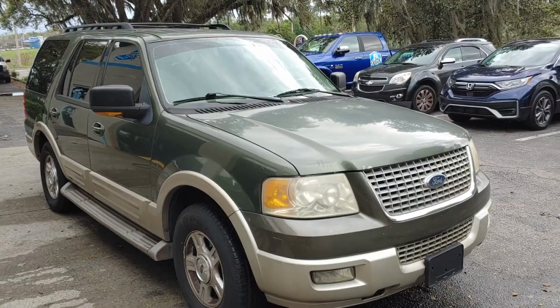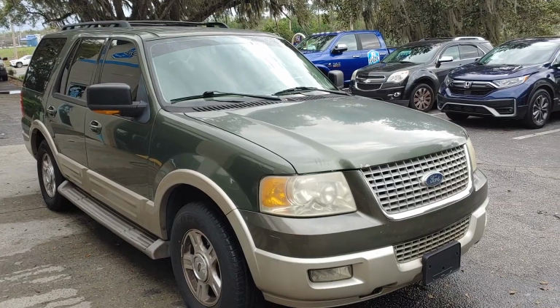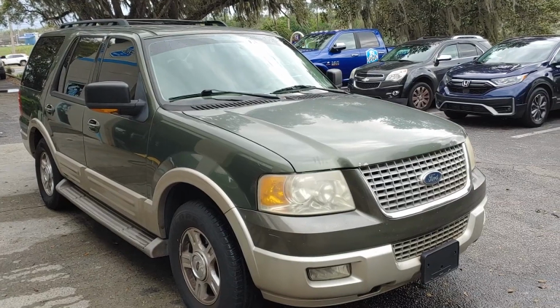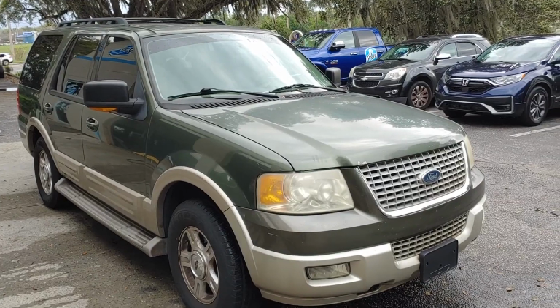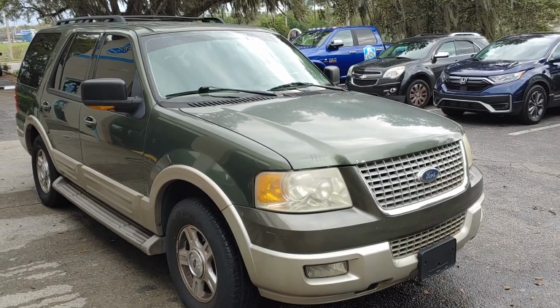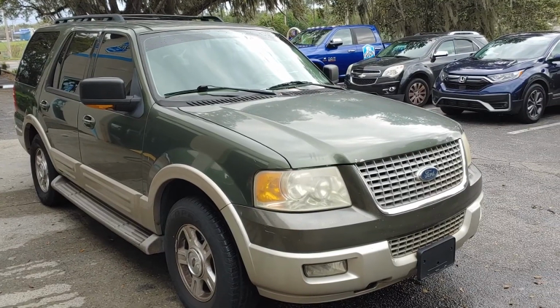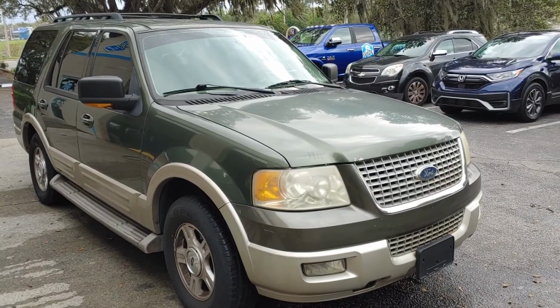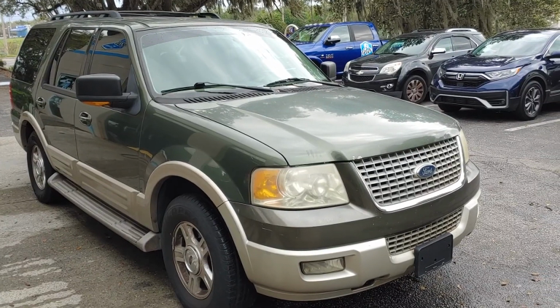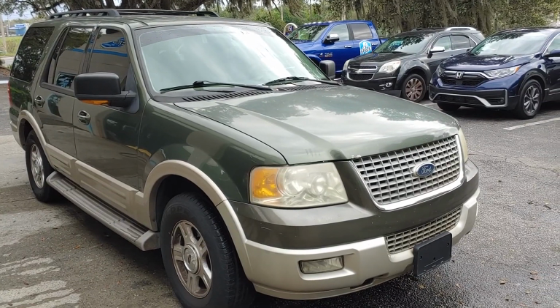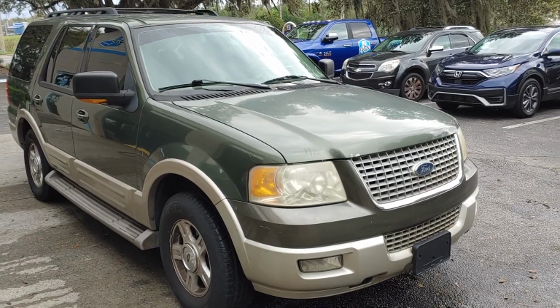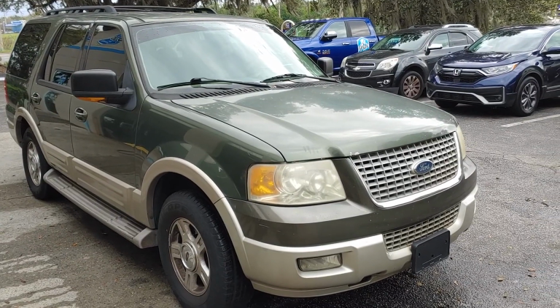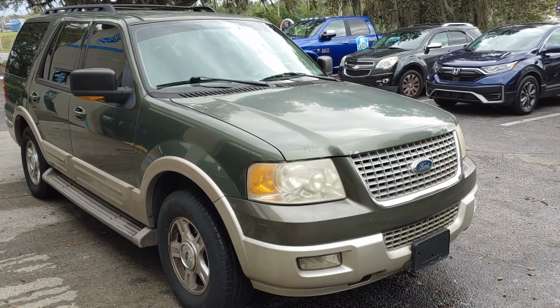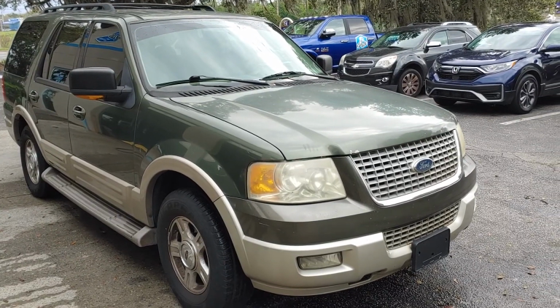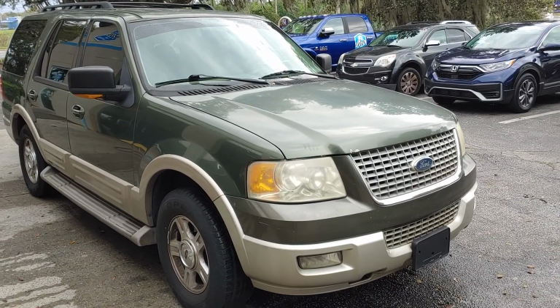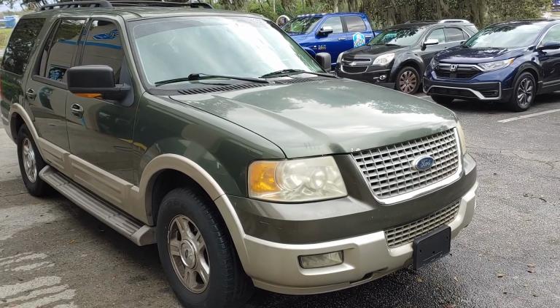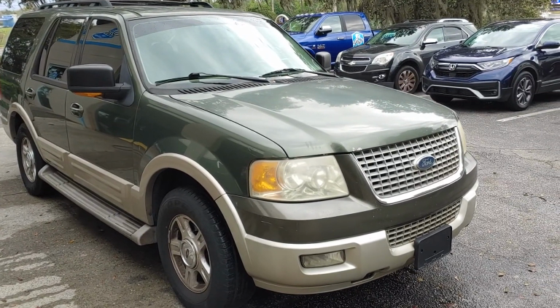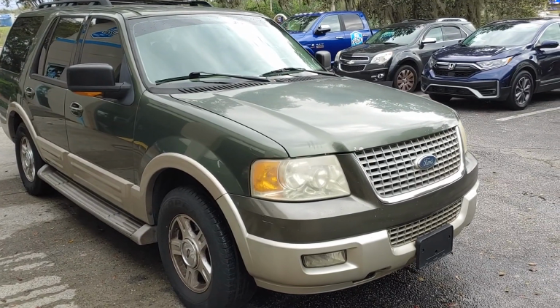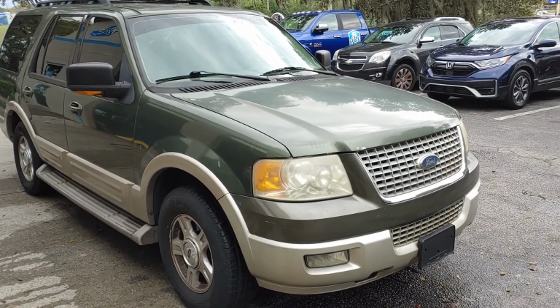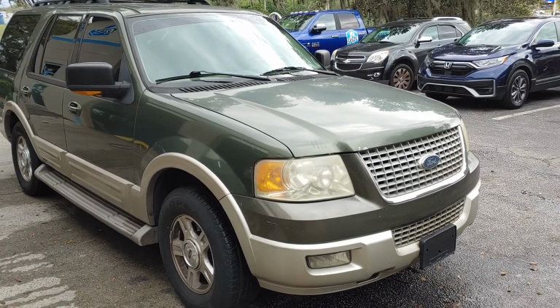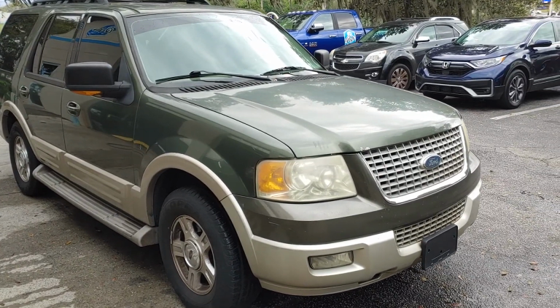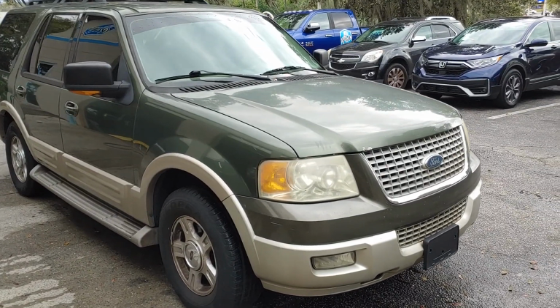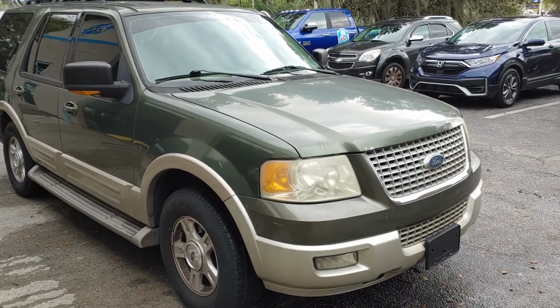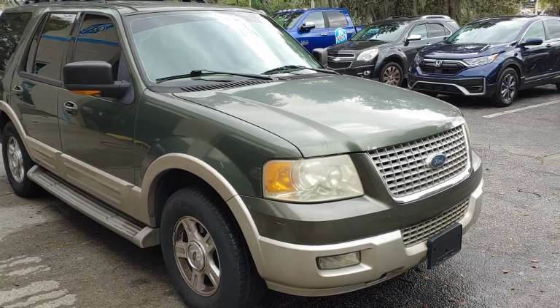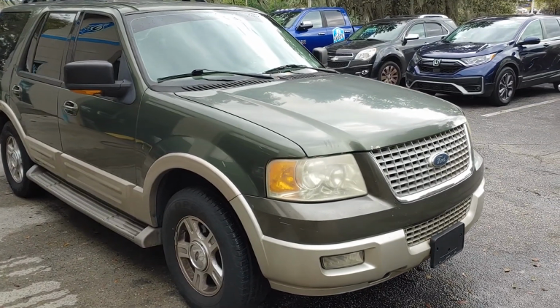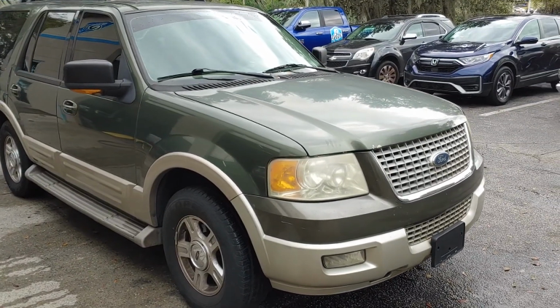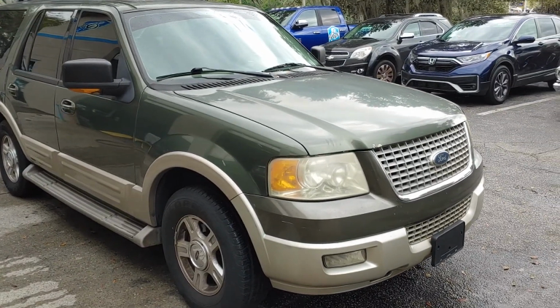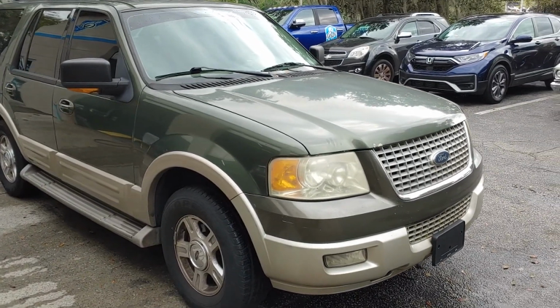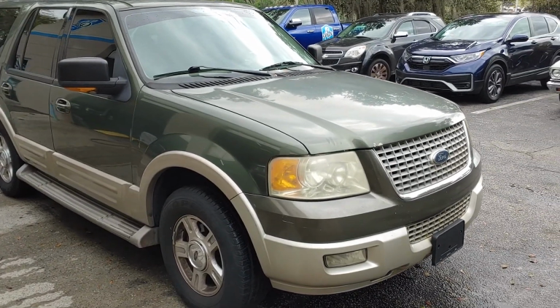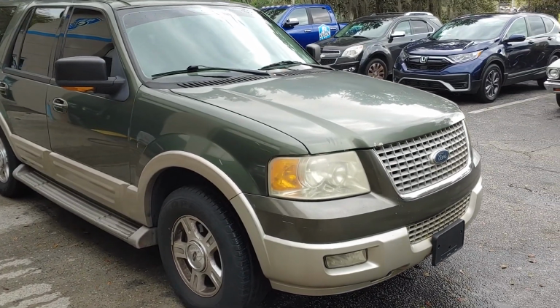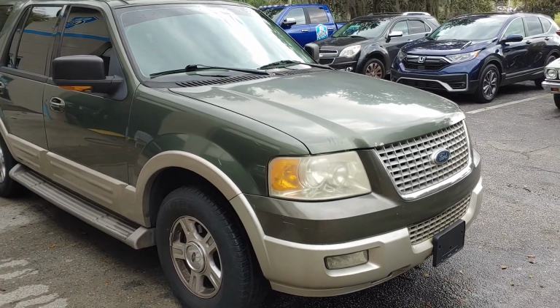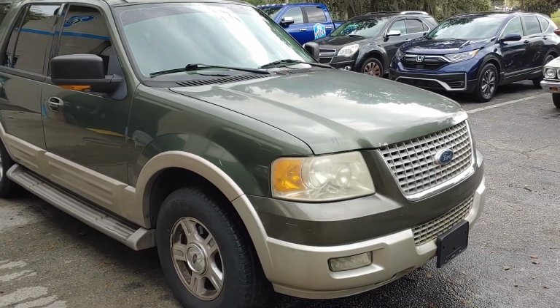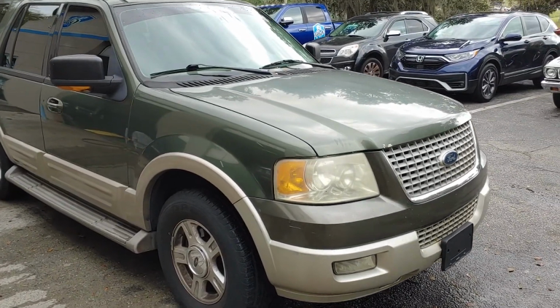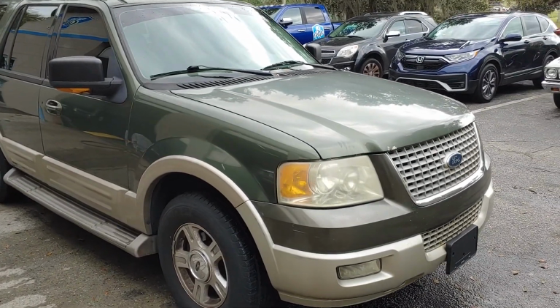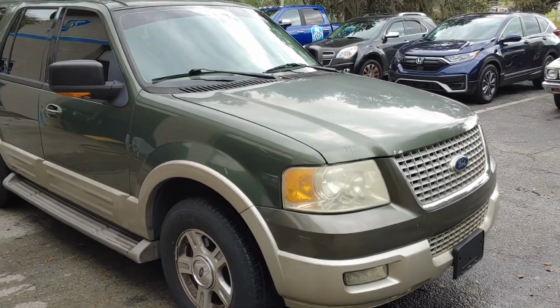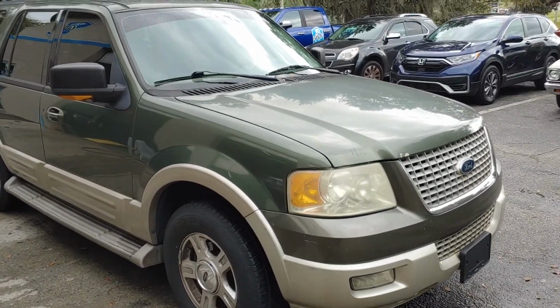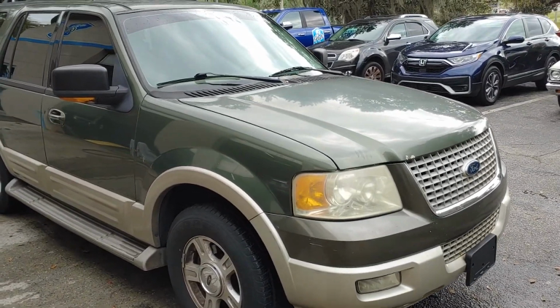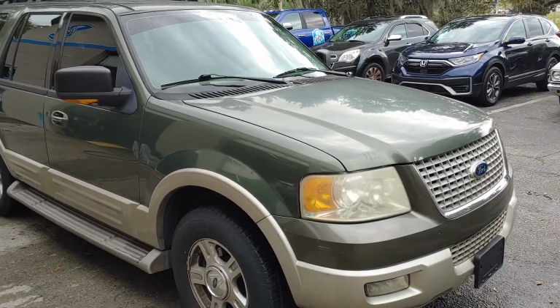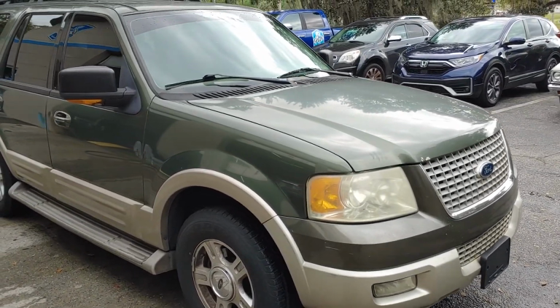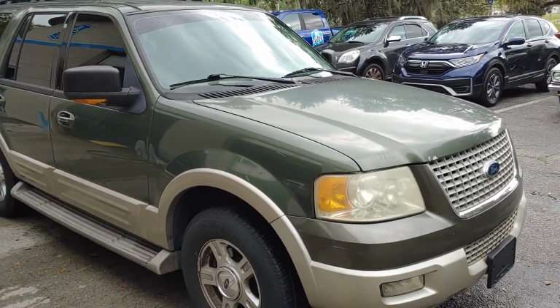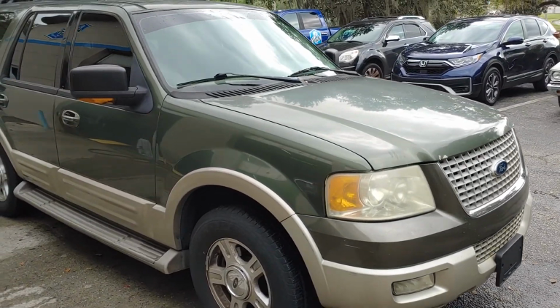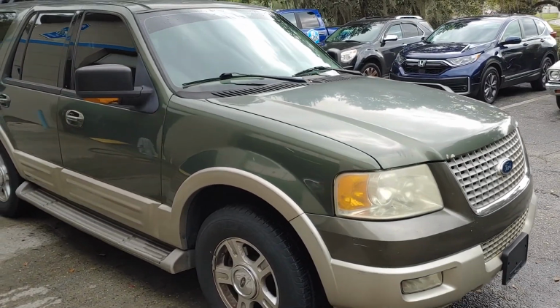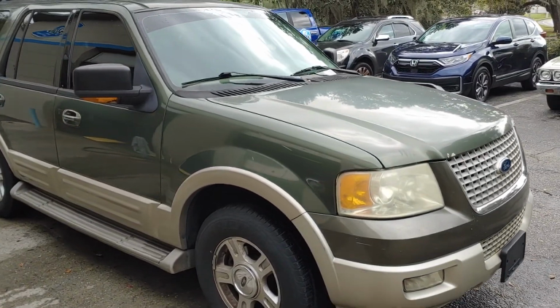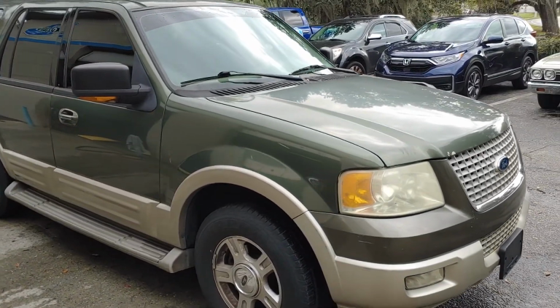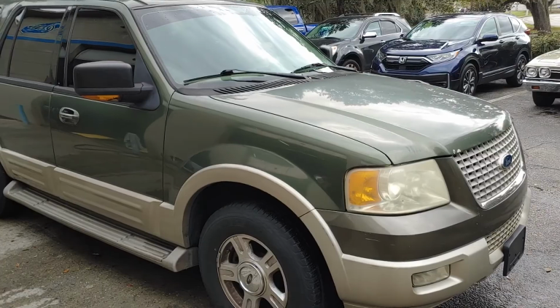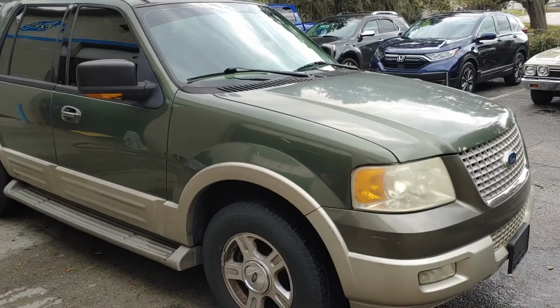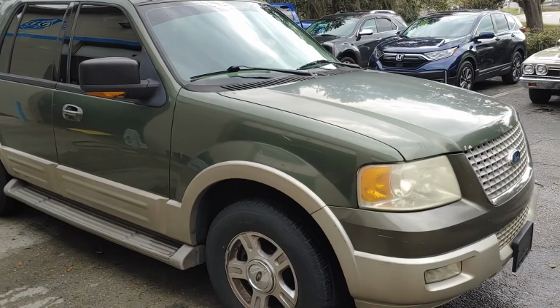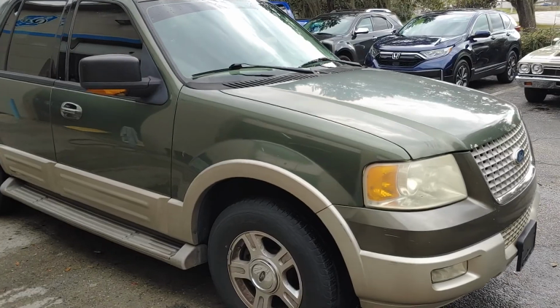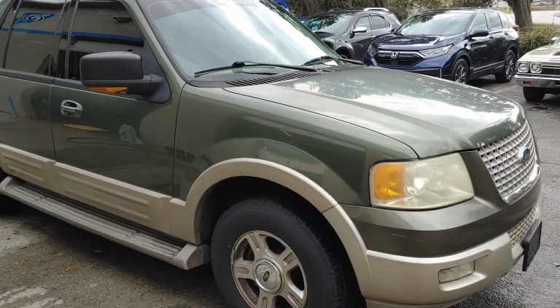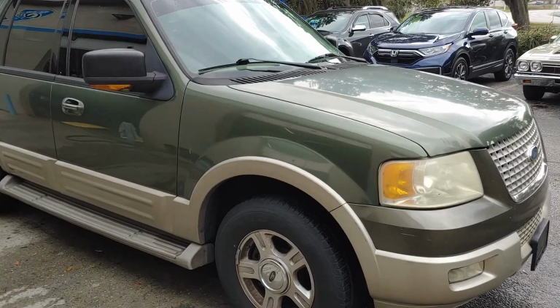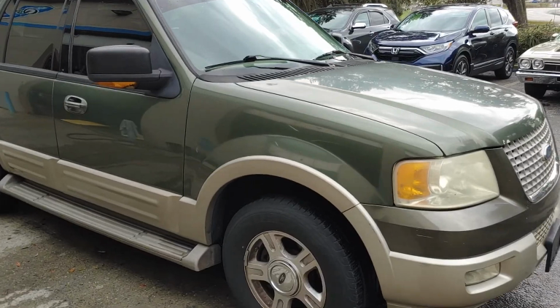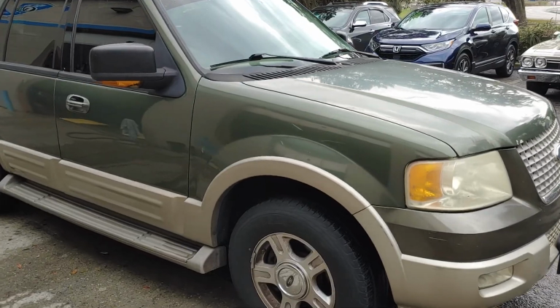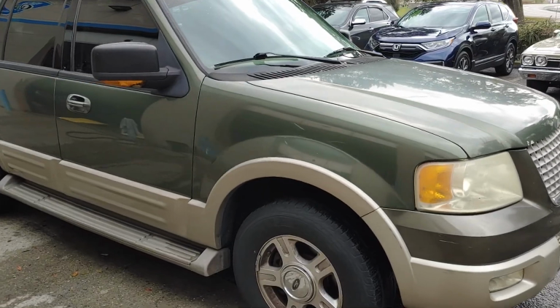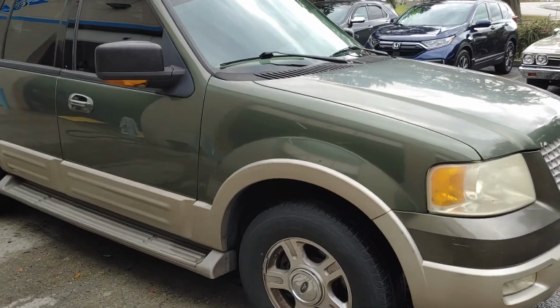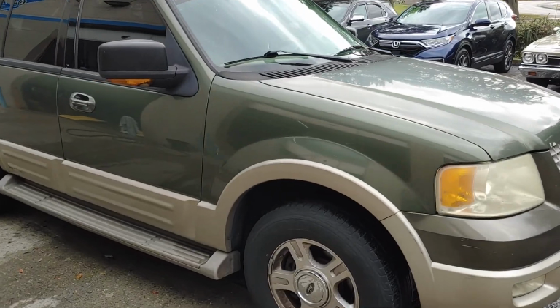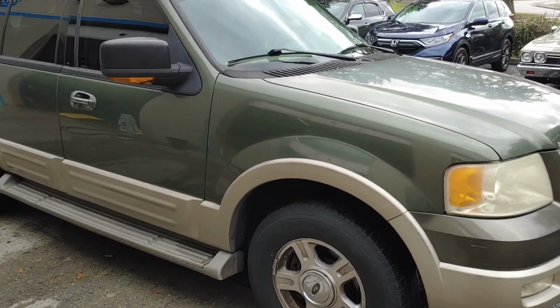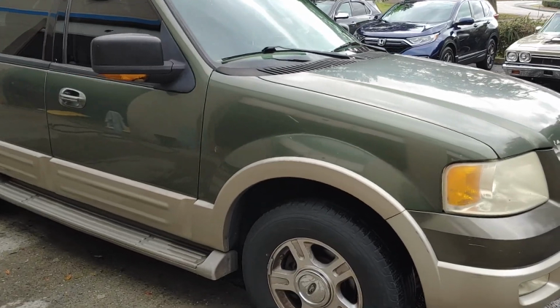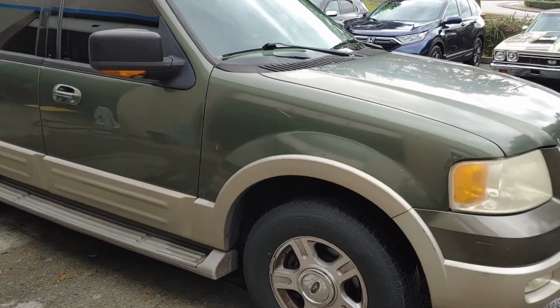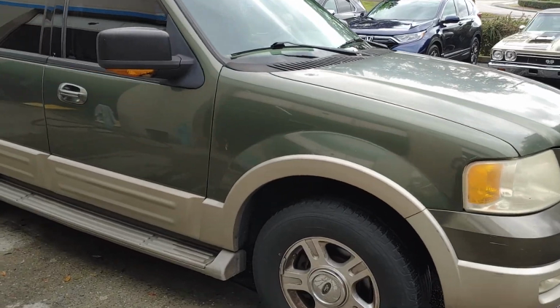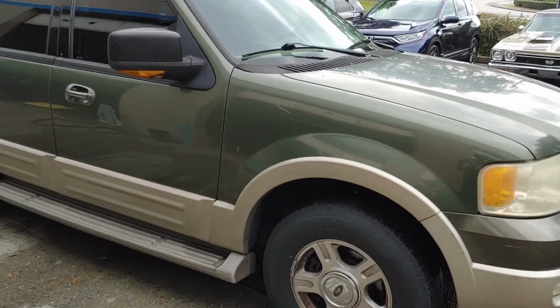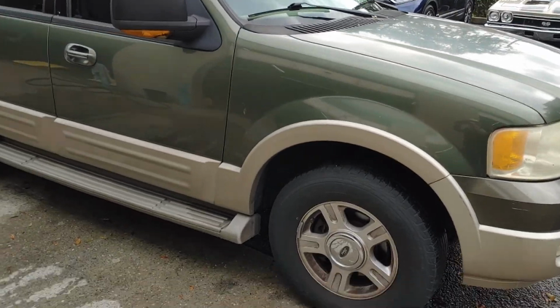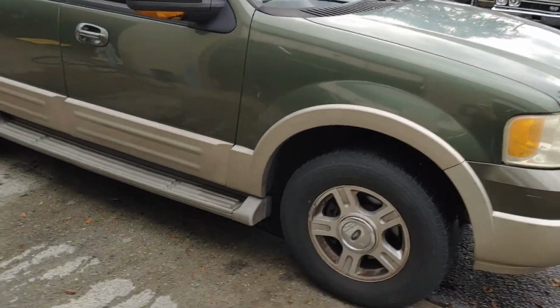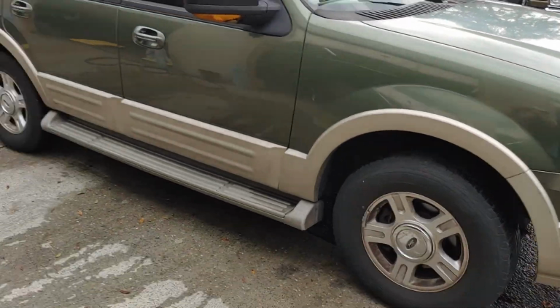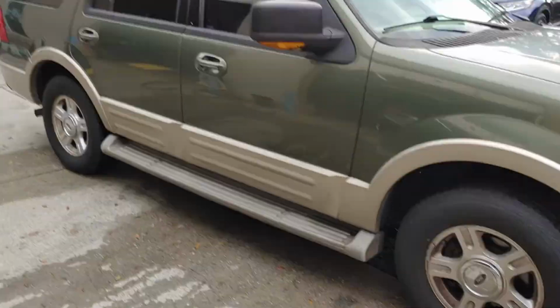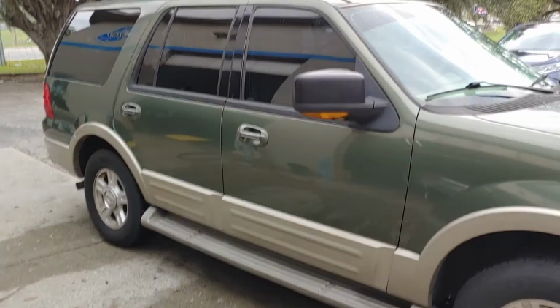We're here at PALS today with an '06 Ford Expedition. This Ford's got the 5.4 engine in it.